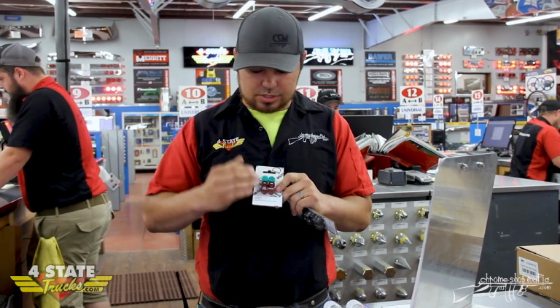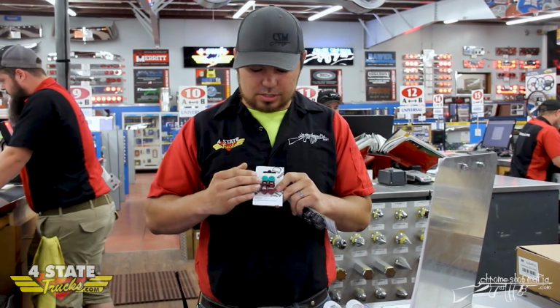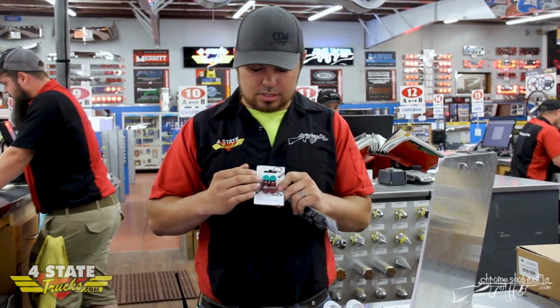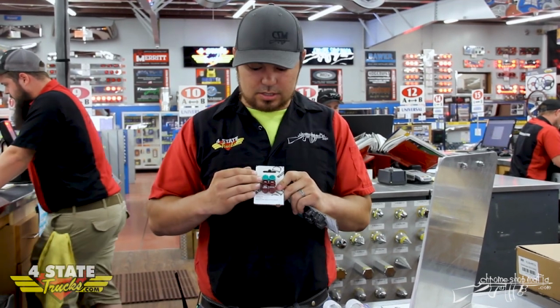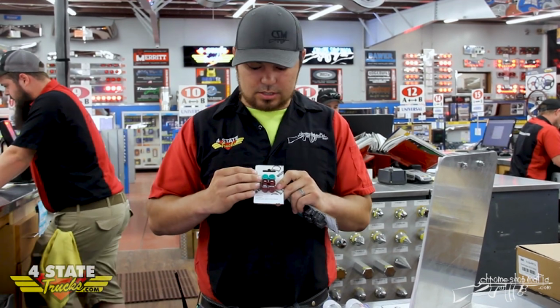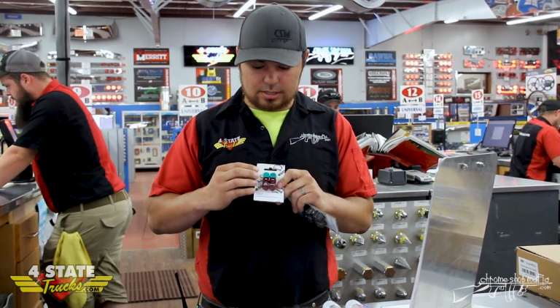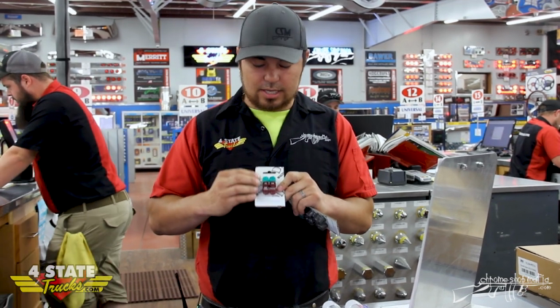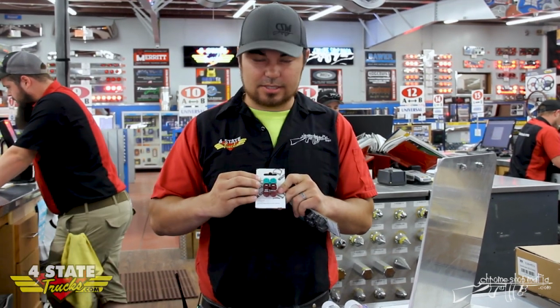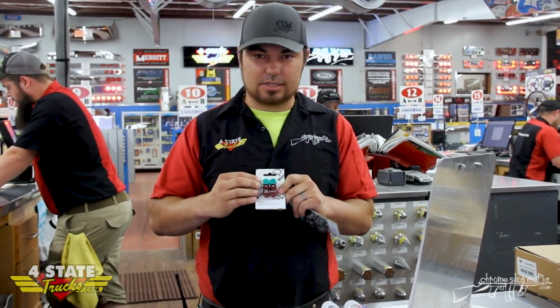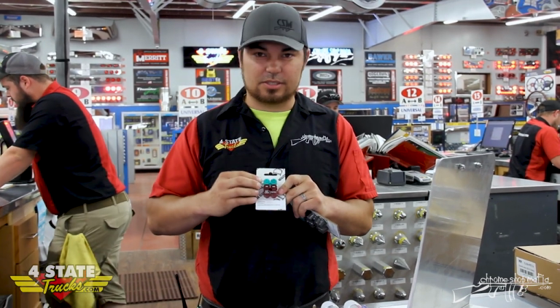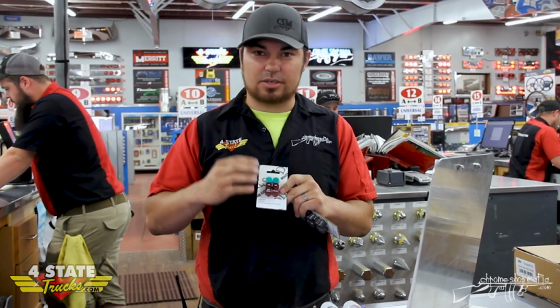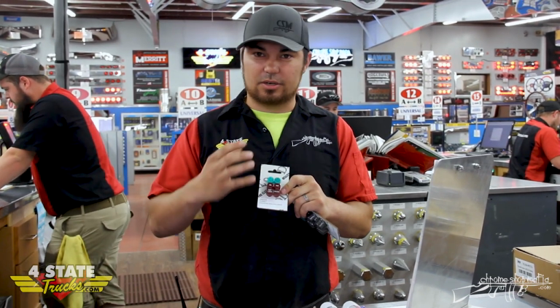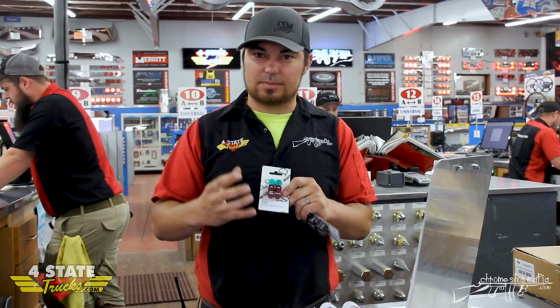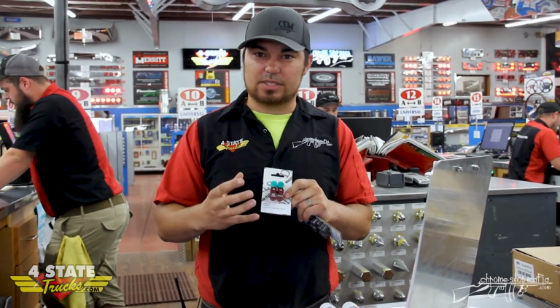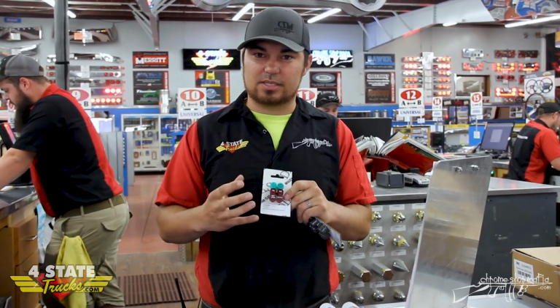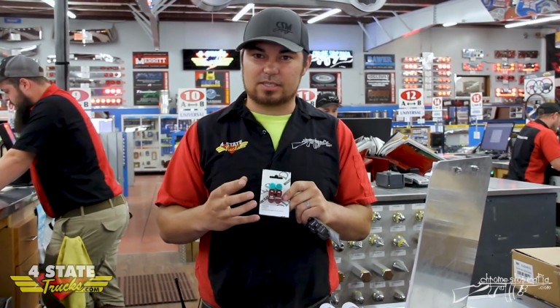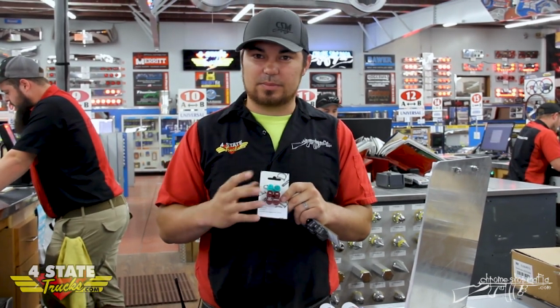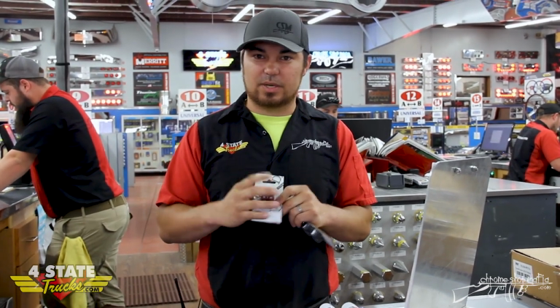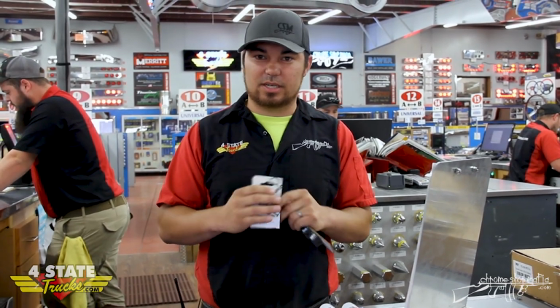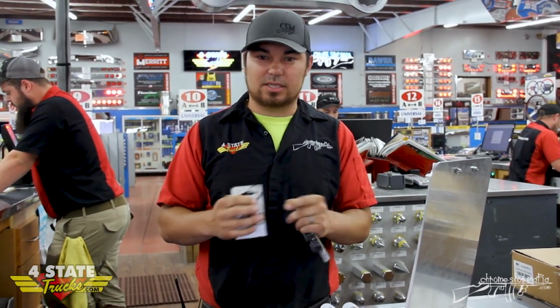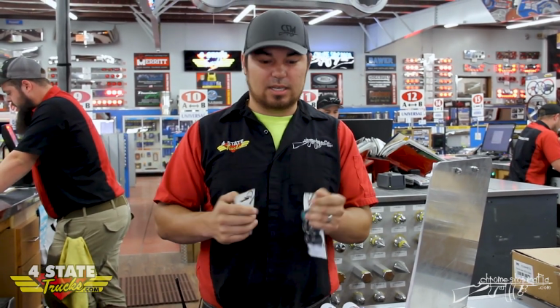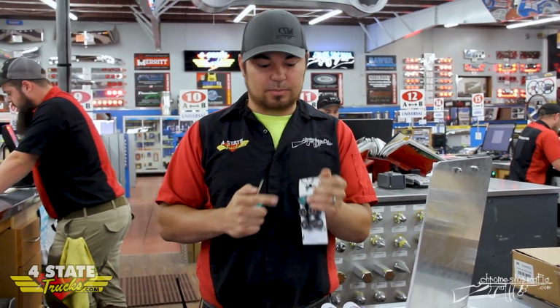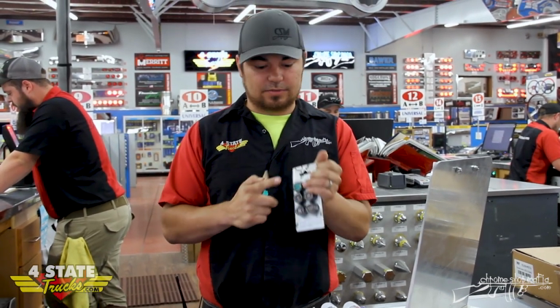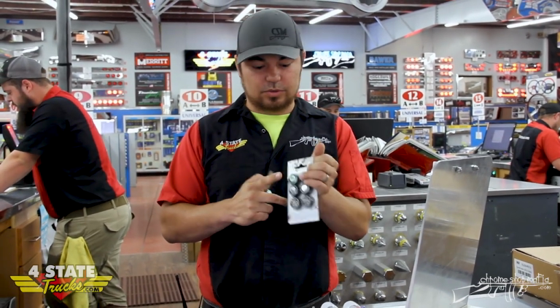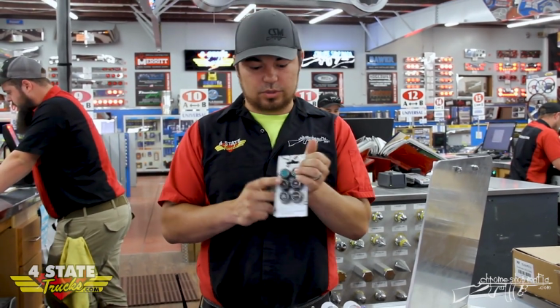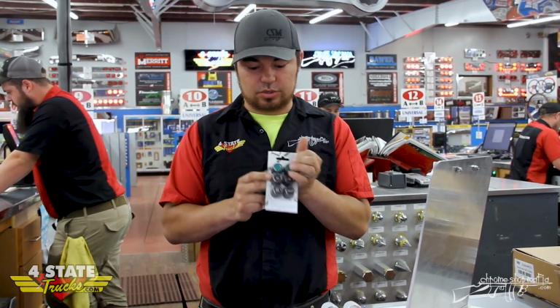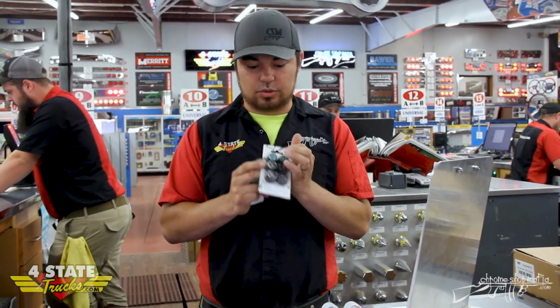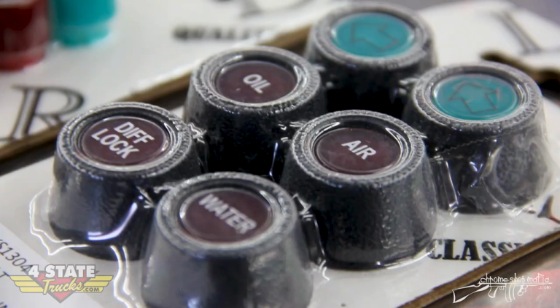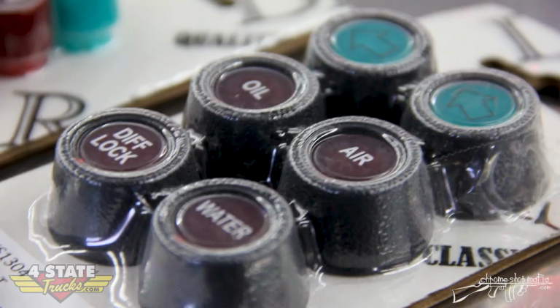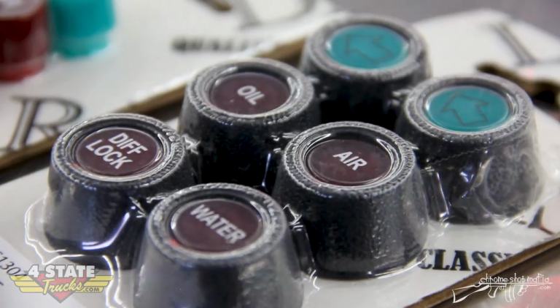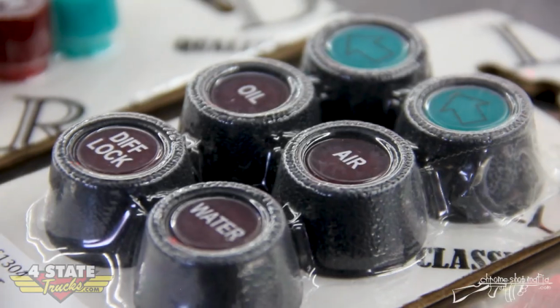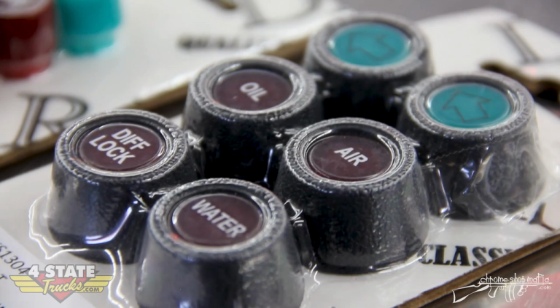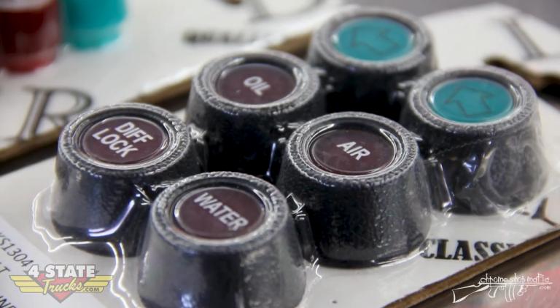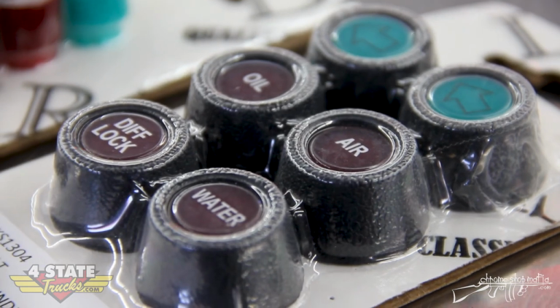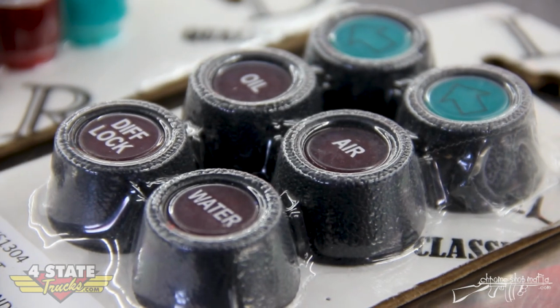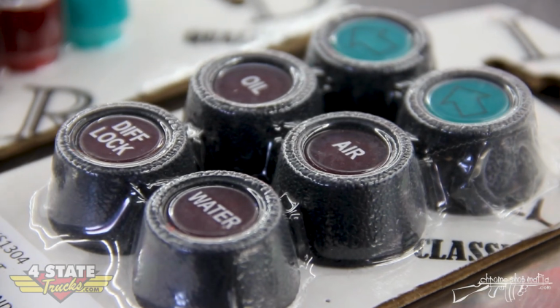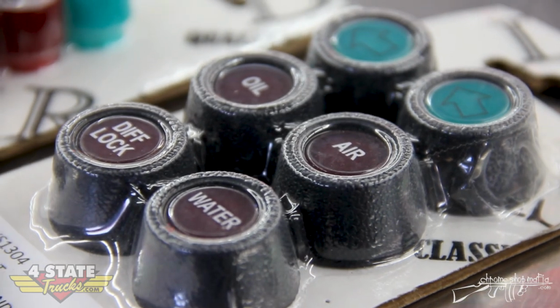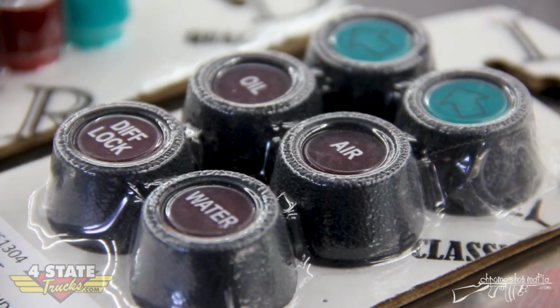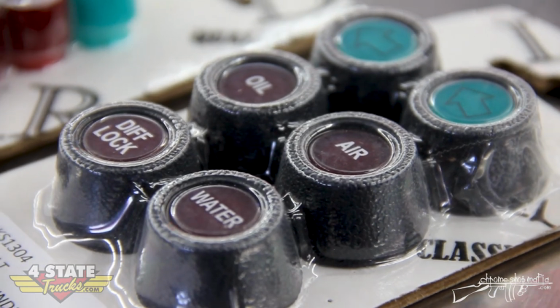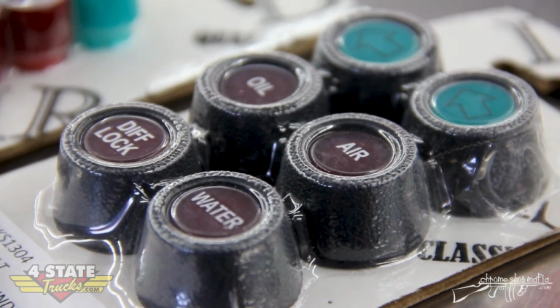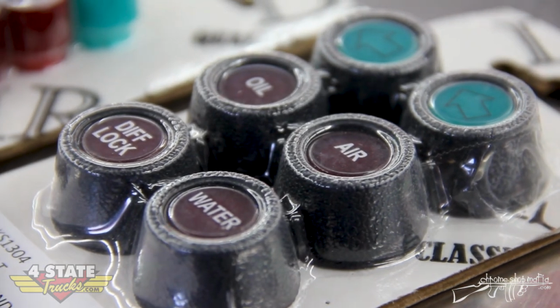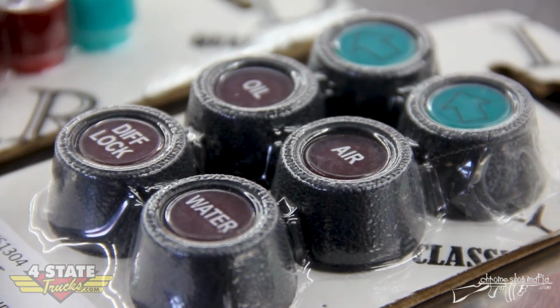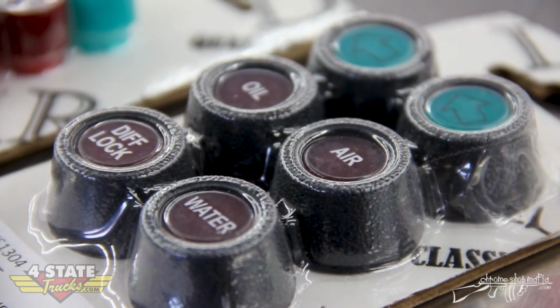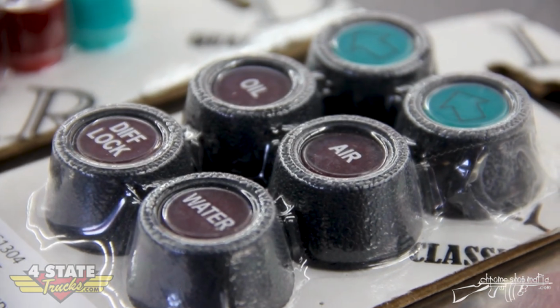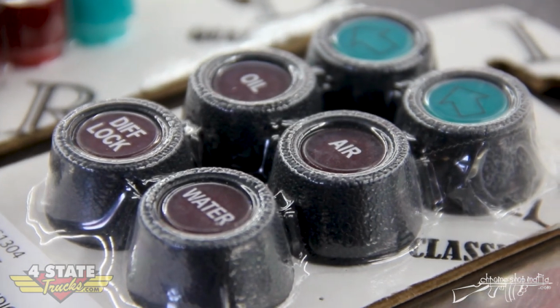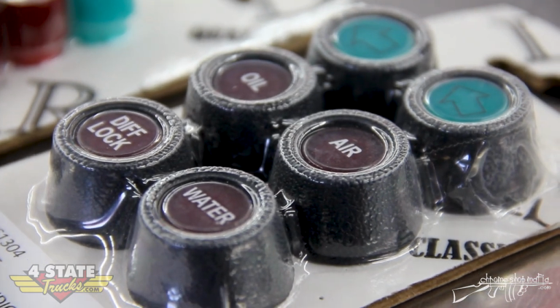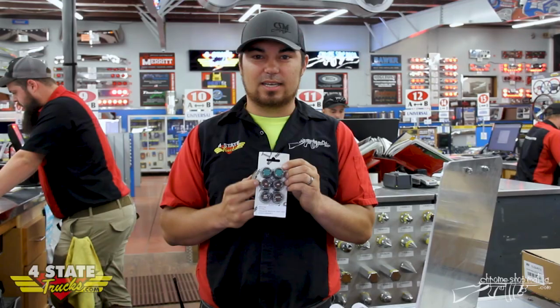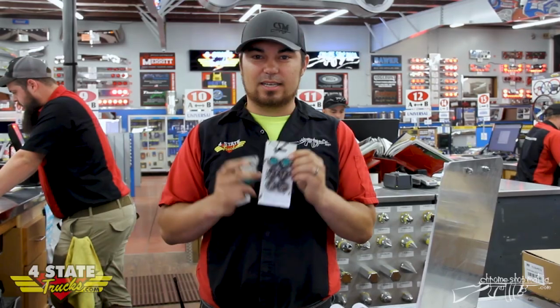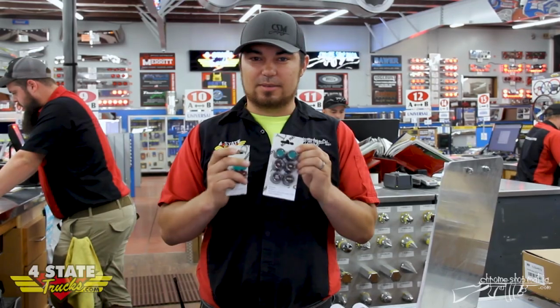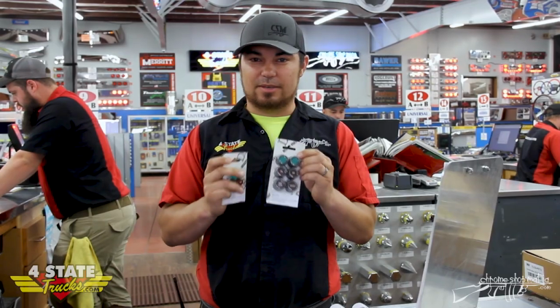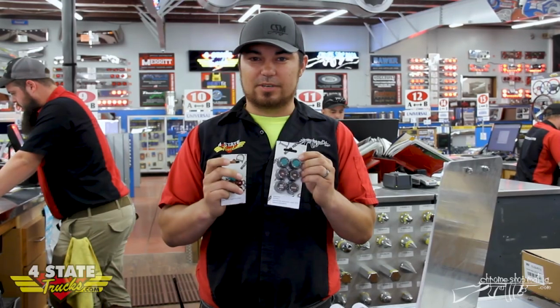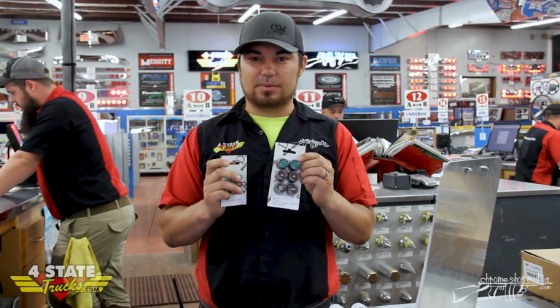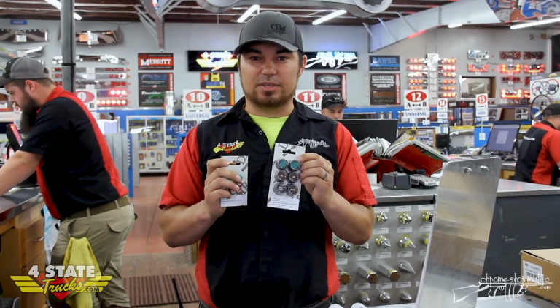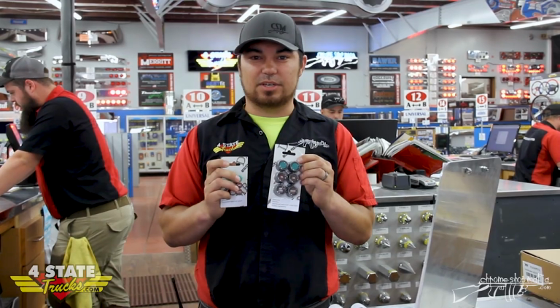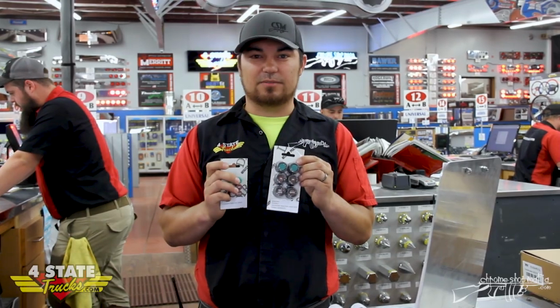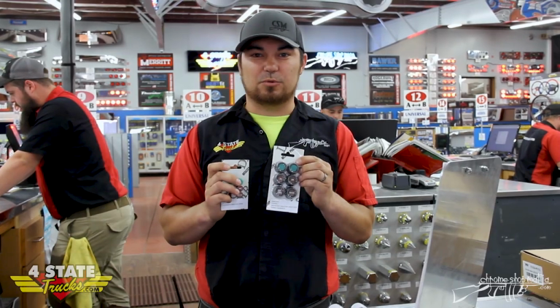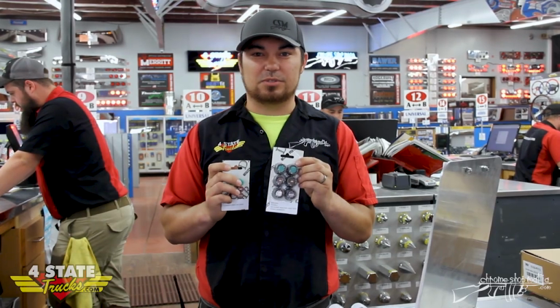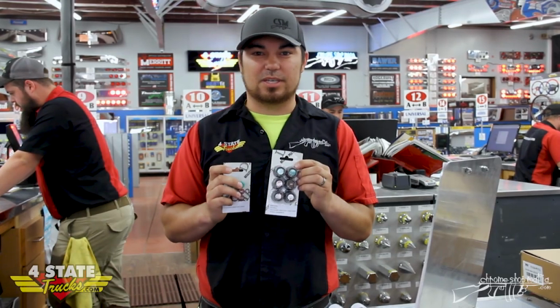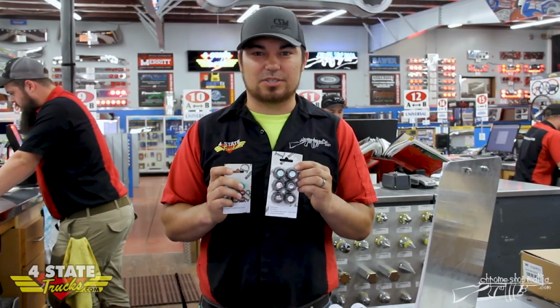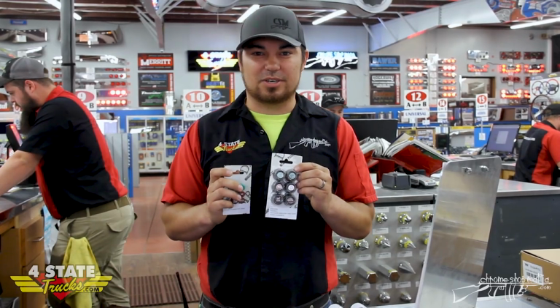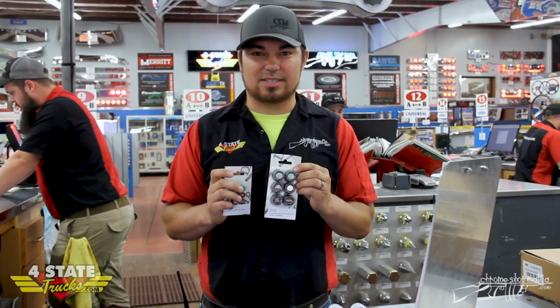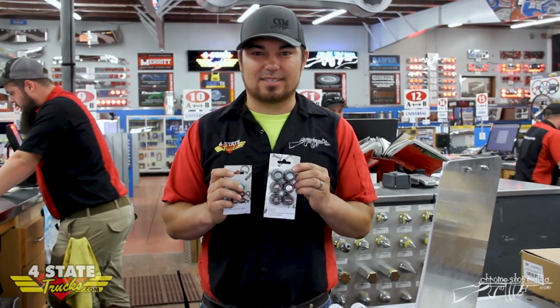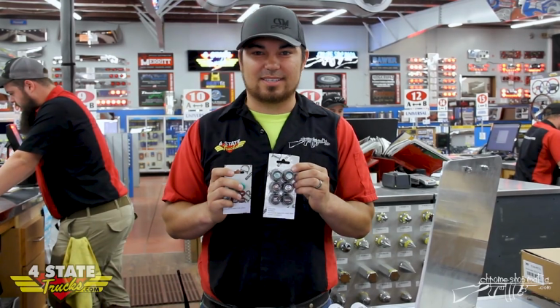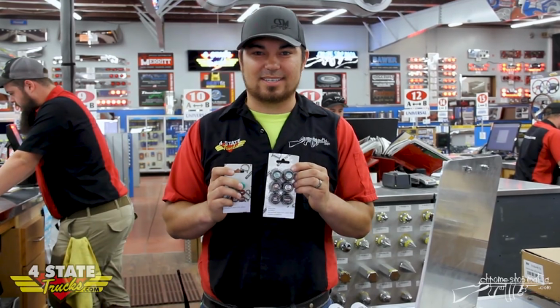Just the lenses are going to be $60. But if you want the grommets and all, it's going to be $121.99. Available here at Four State Trucks. Thanks.